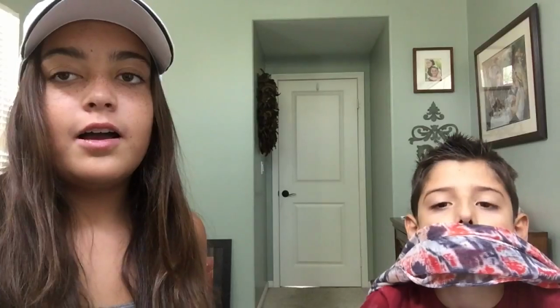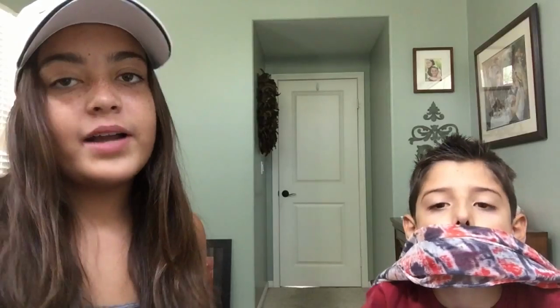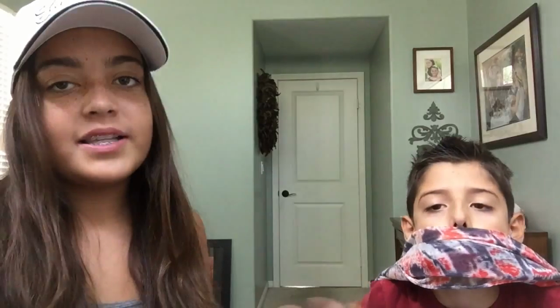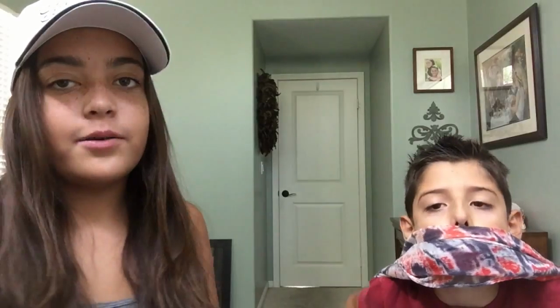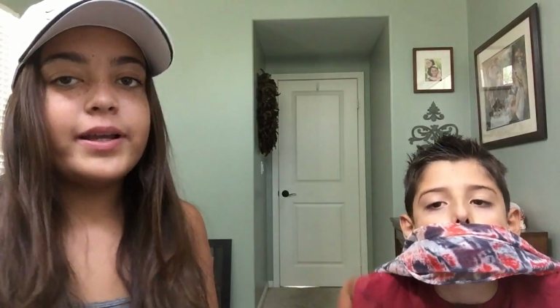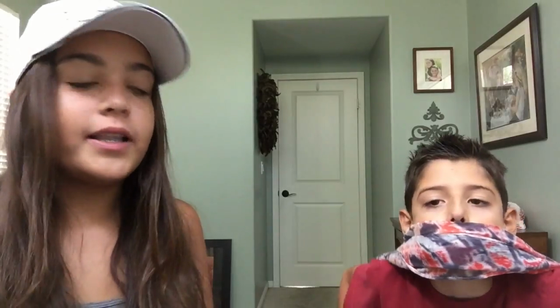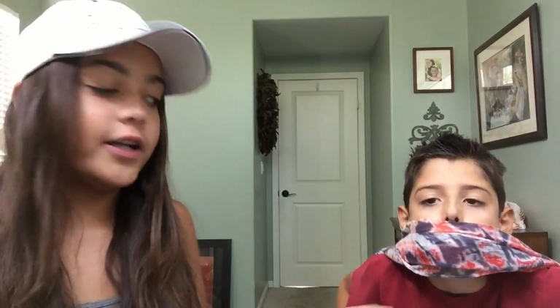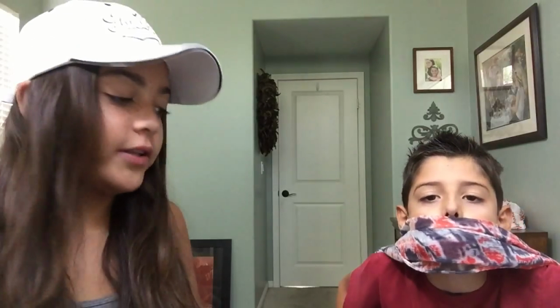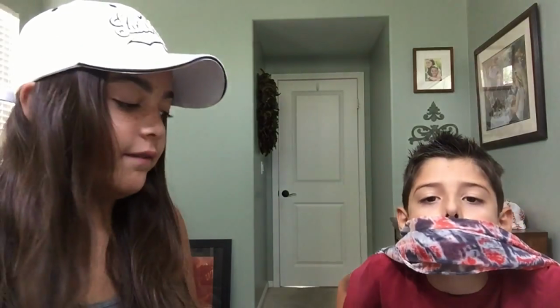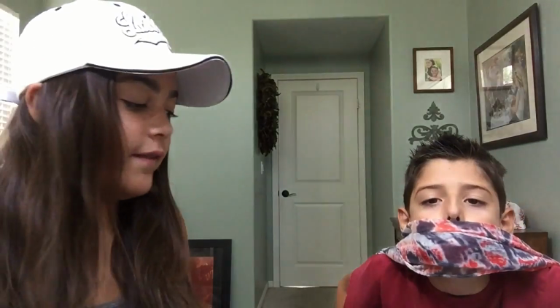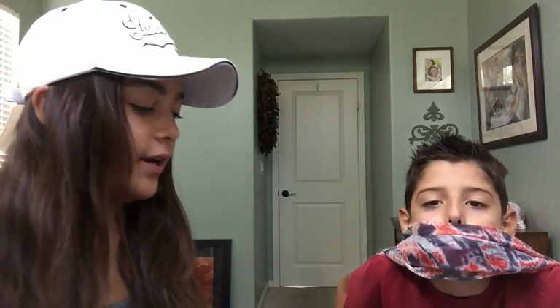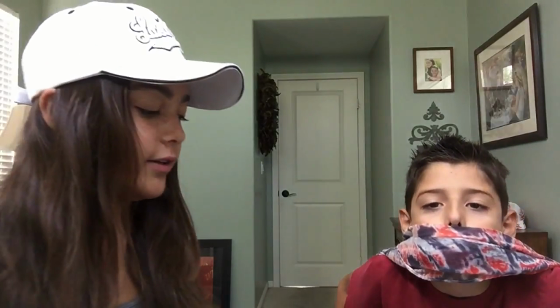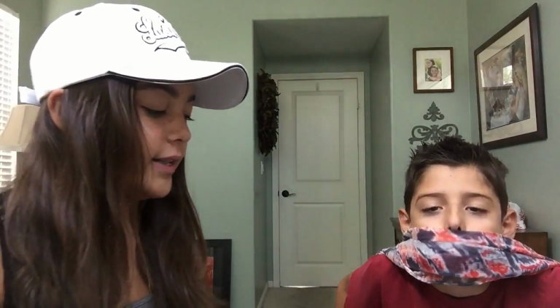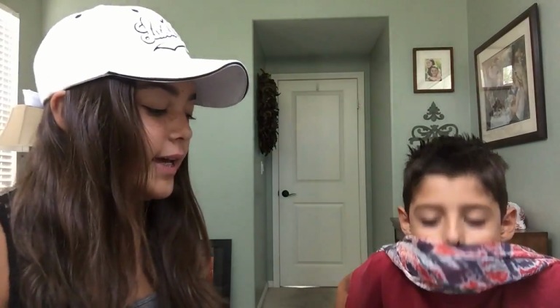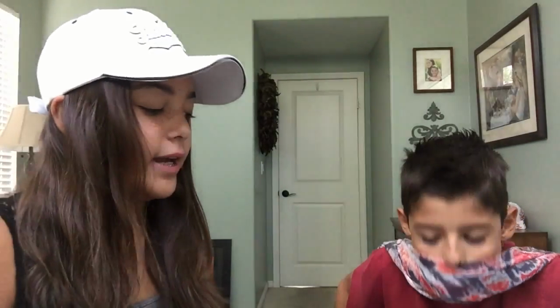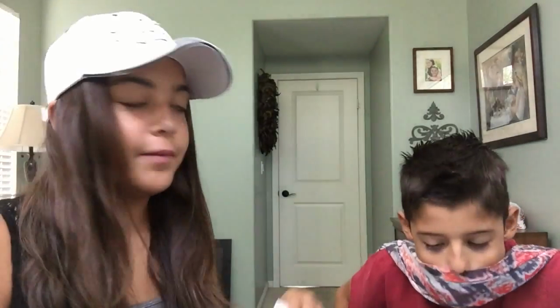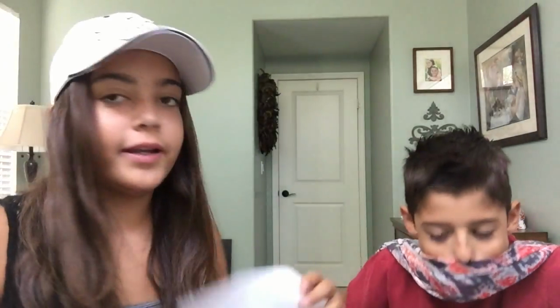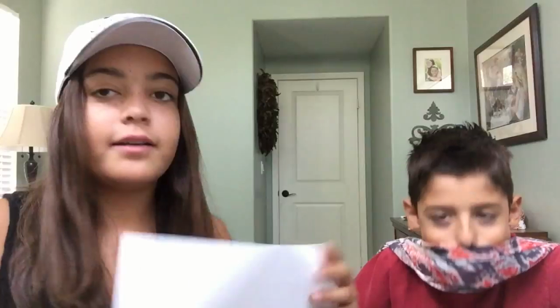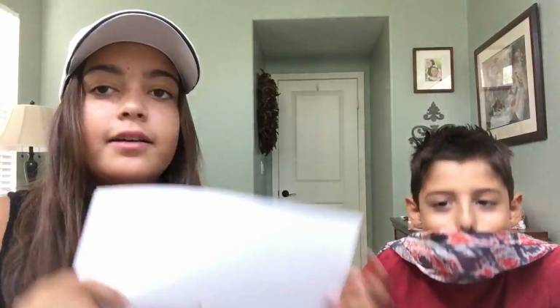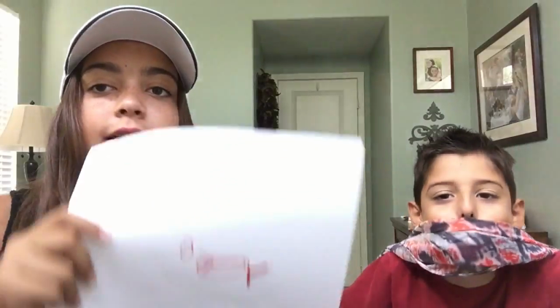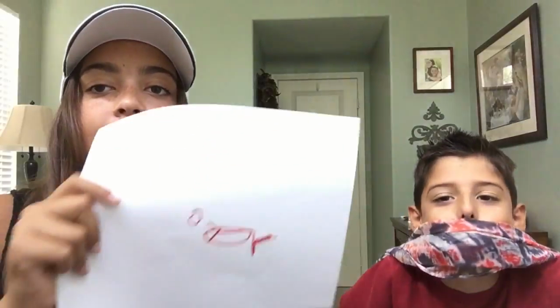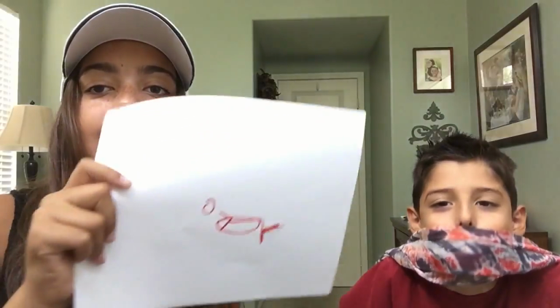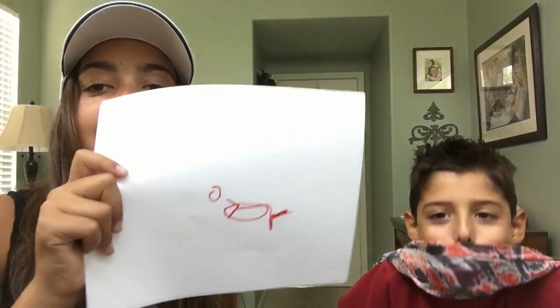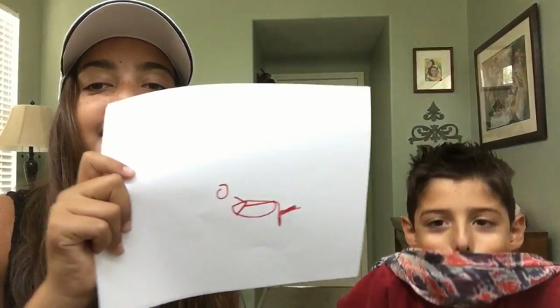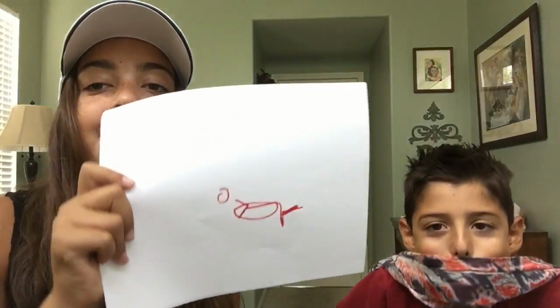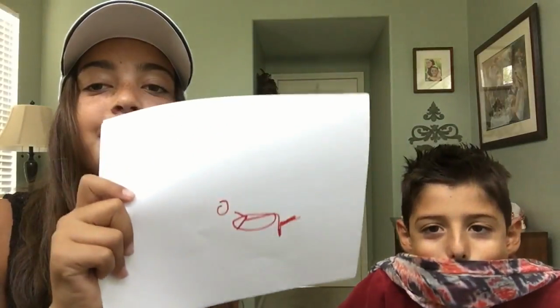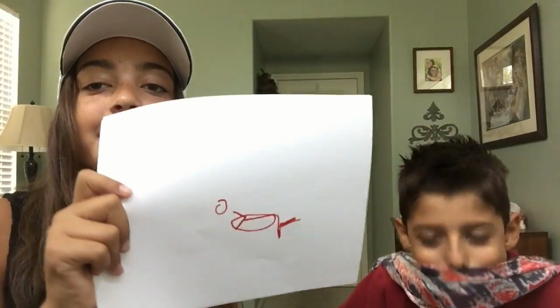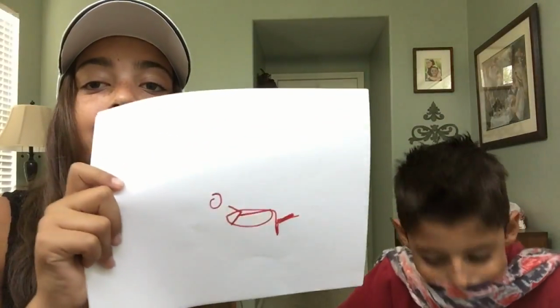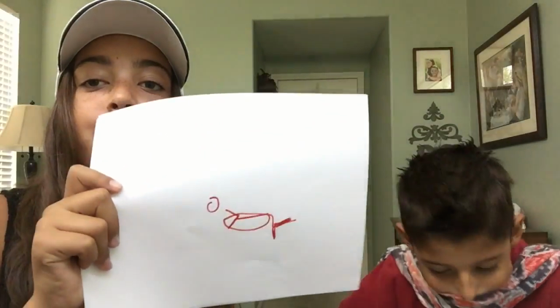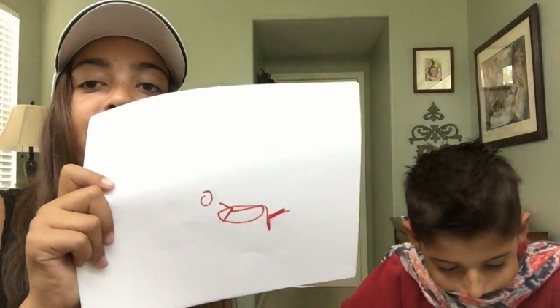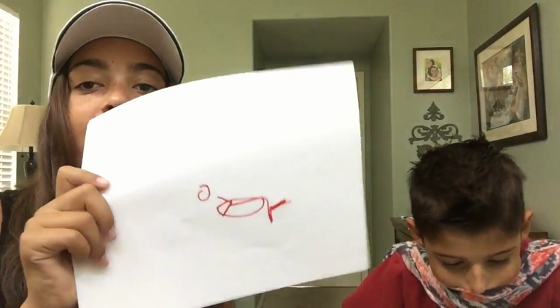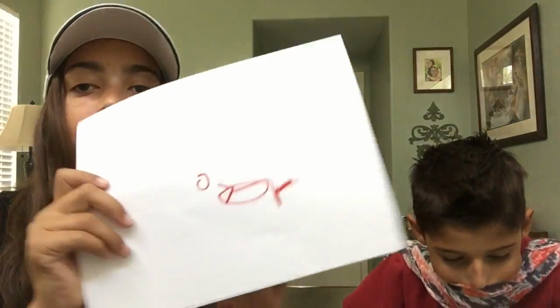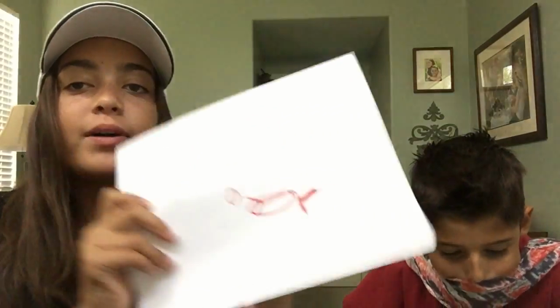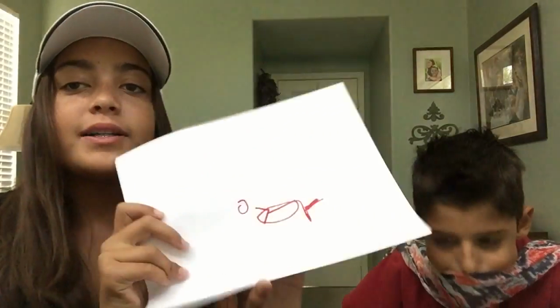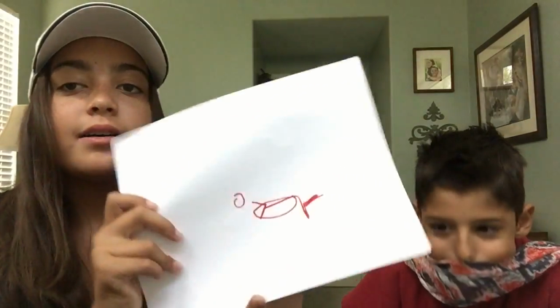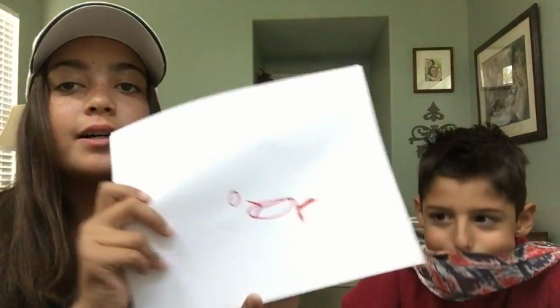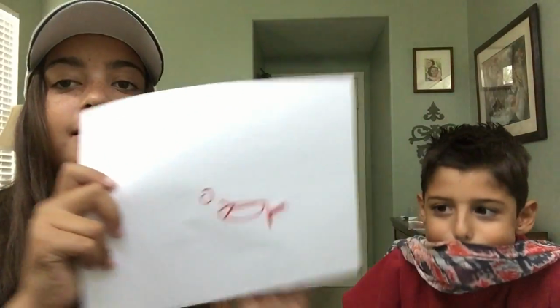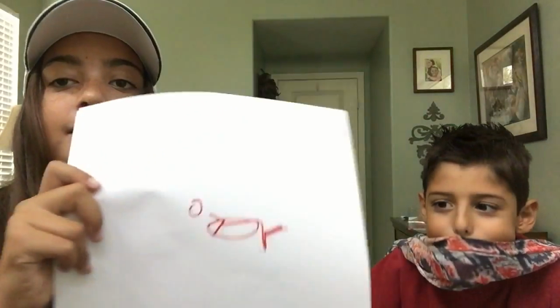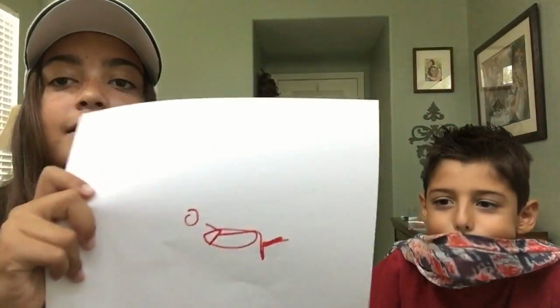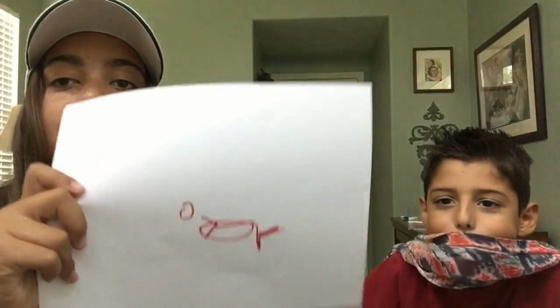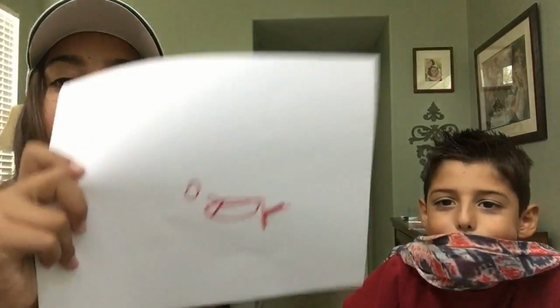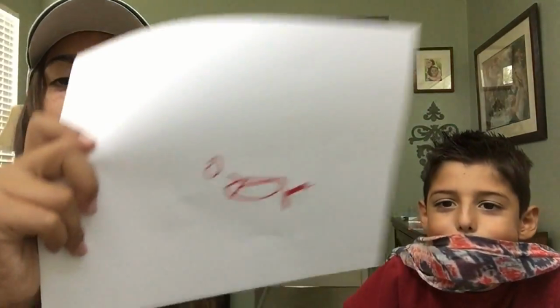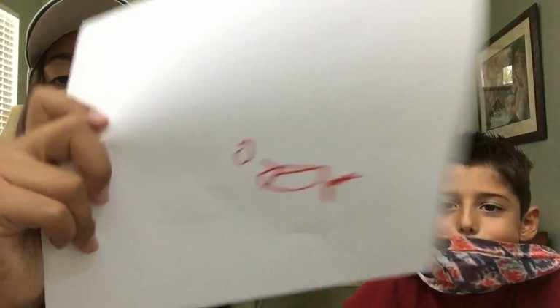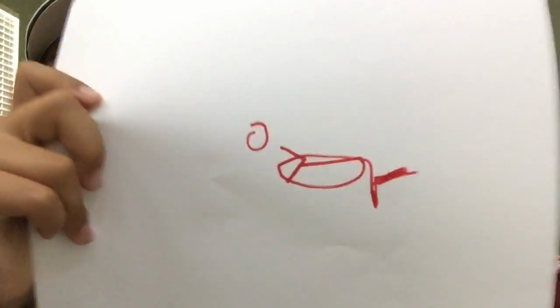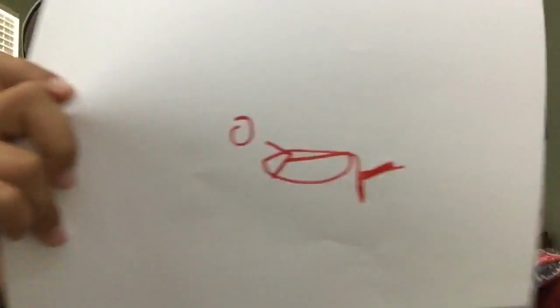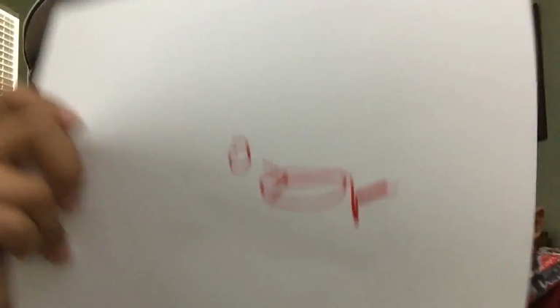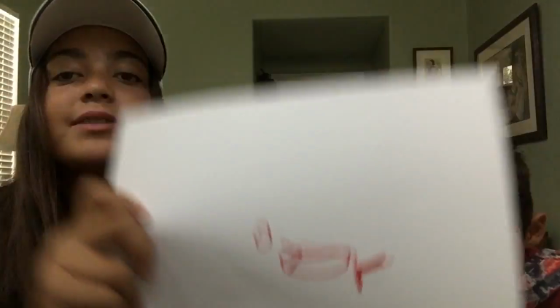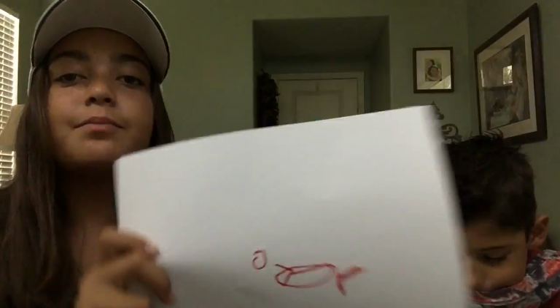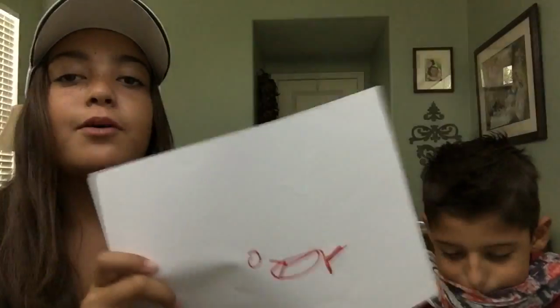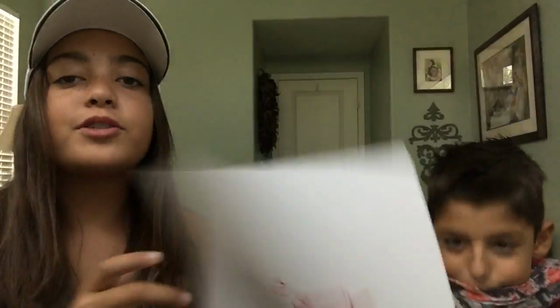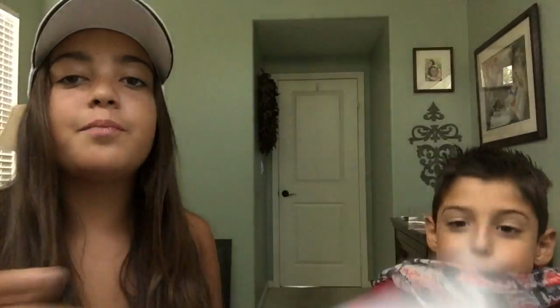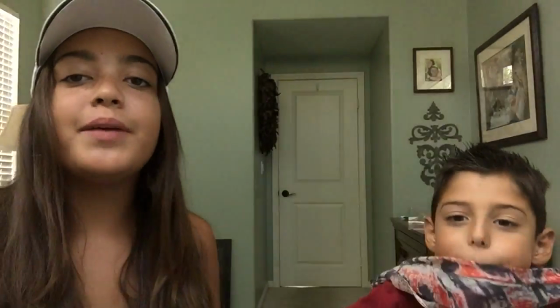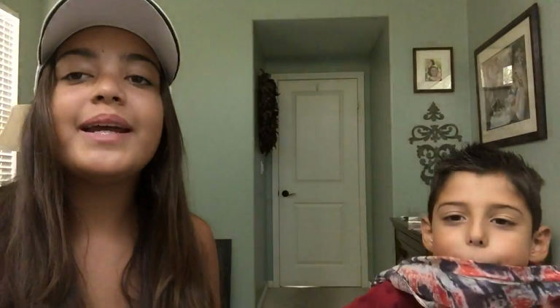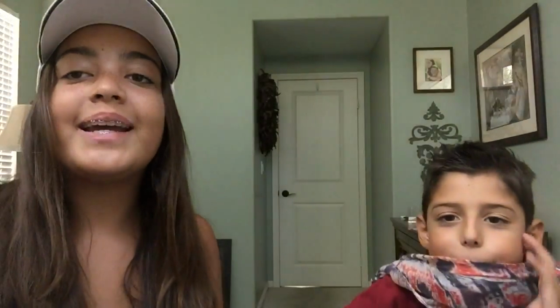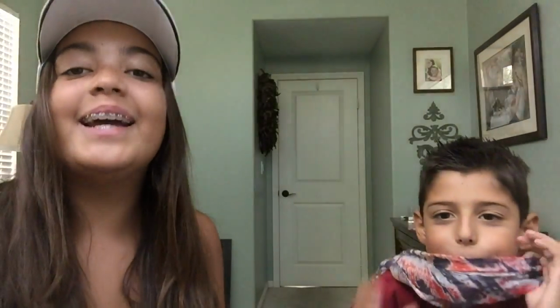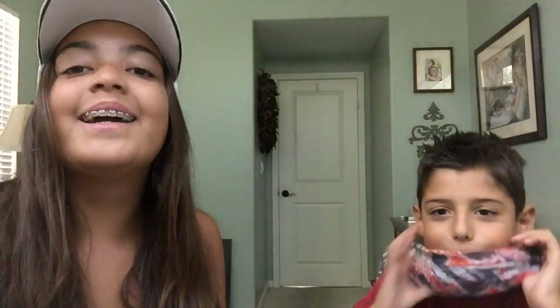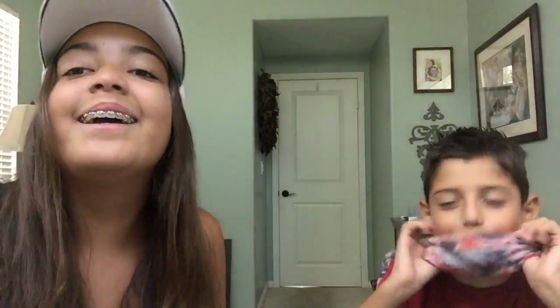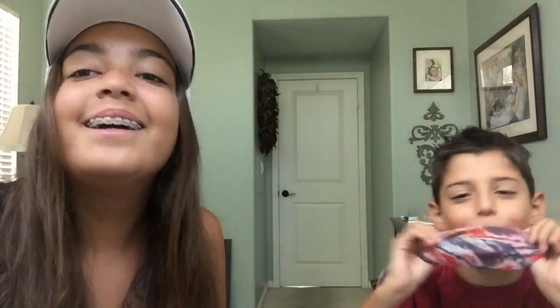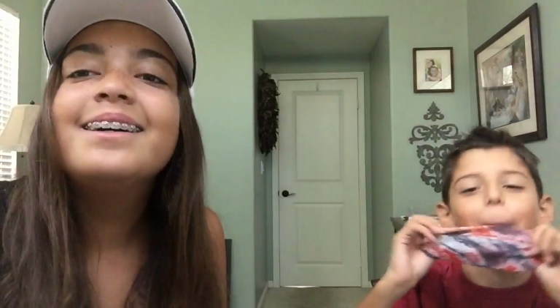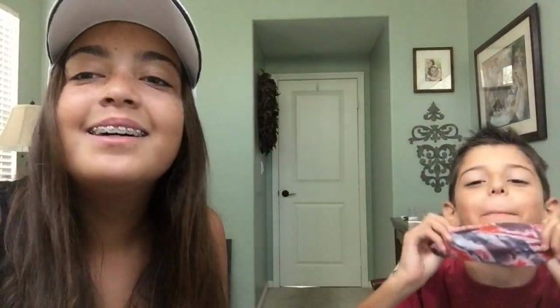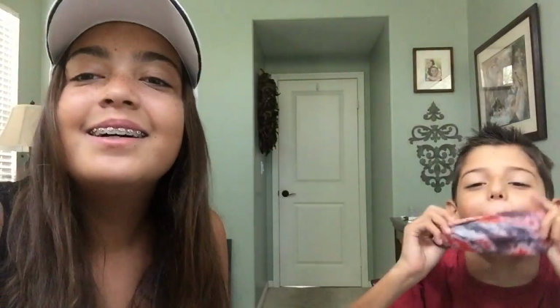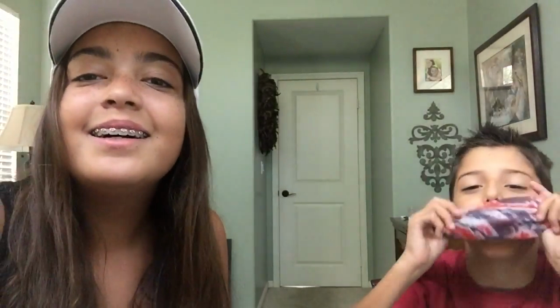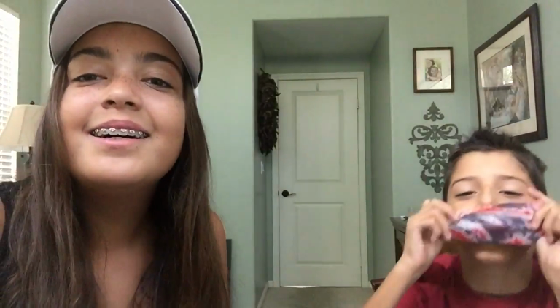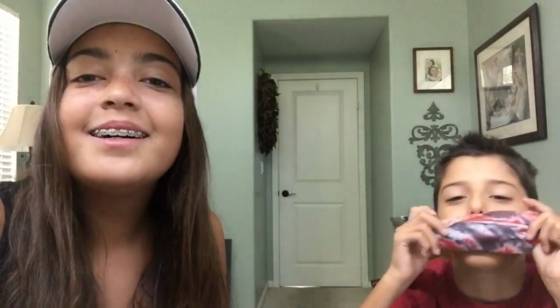Okay, so he clearly failed at that. I mean, this isn't even a bear. What is that even supposed to be? A bear!